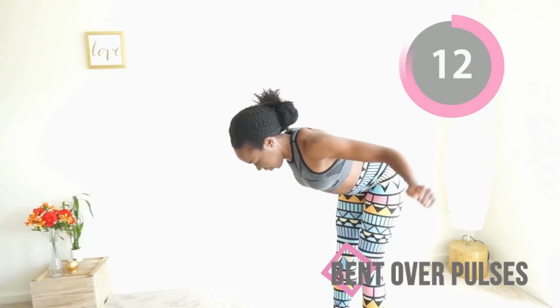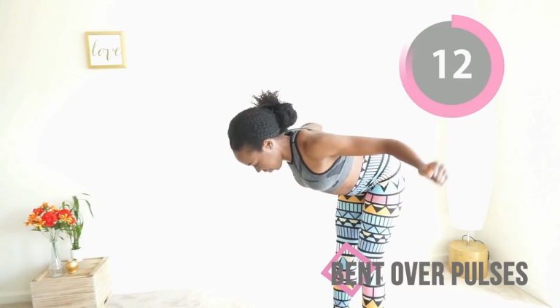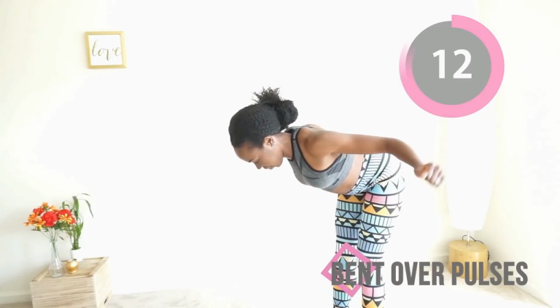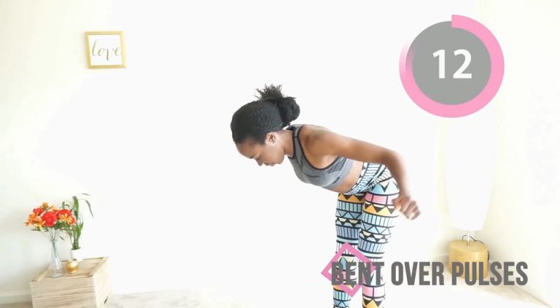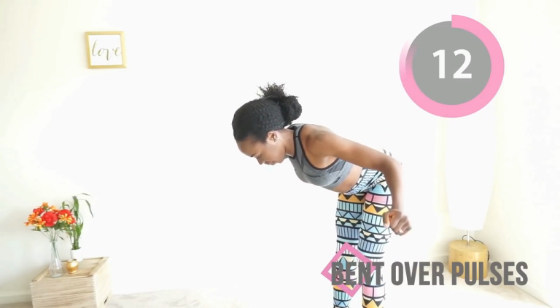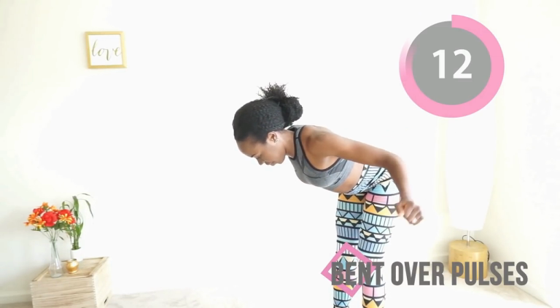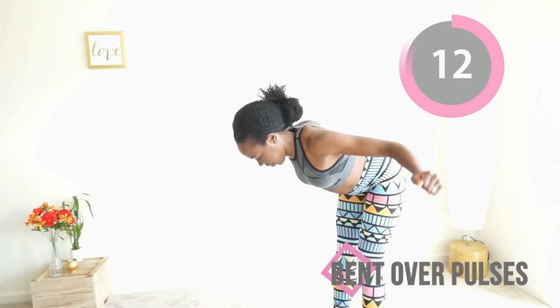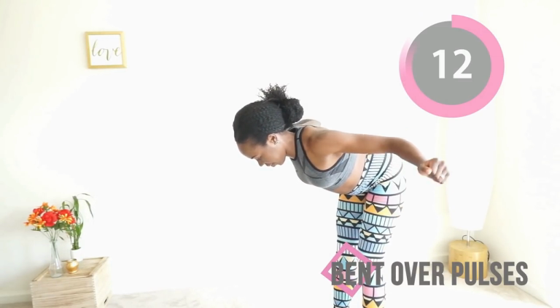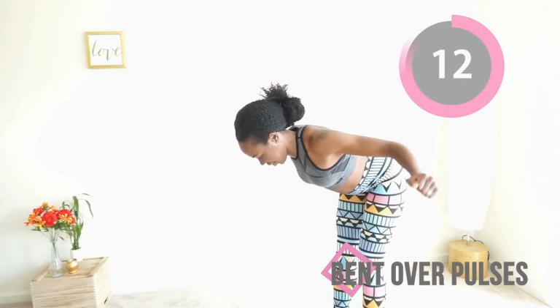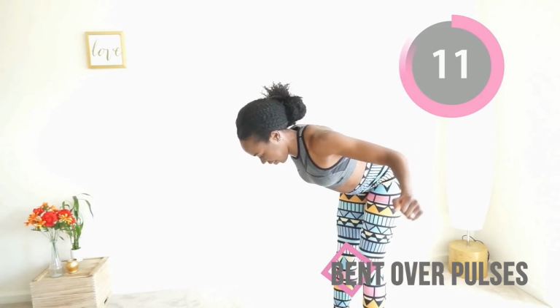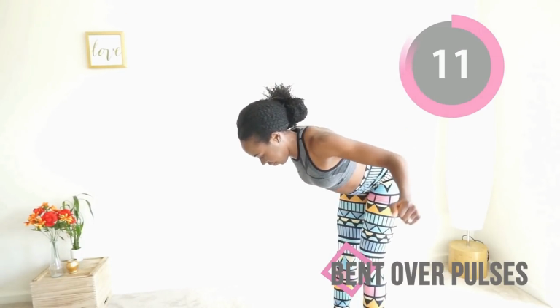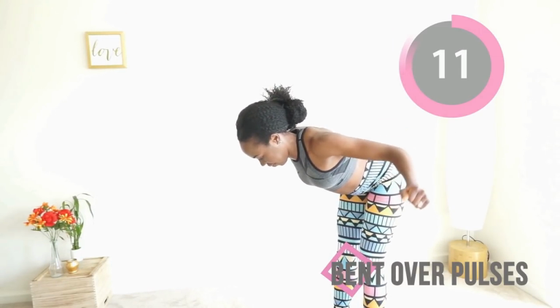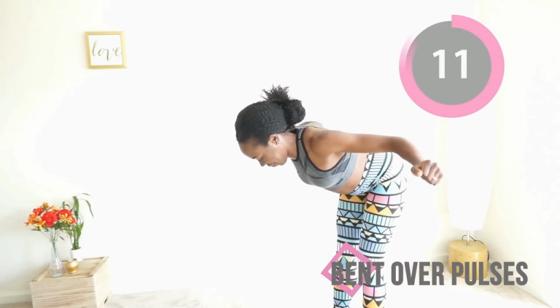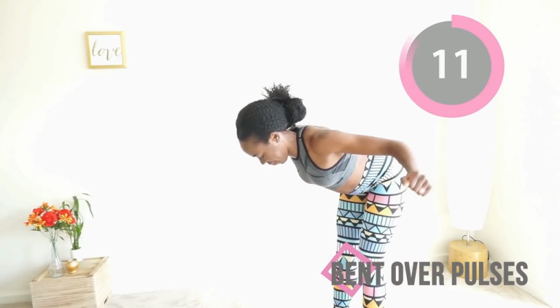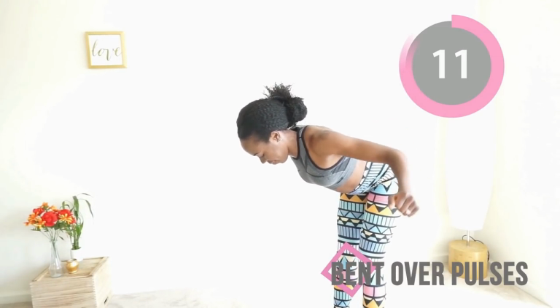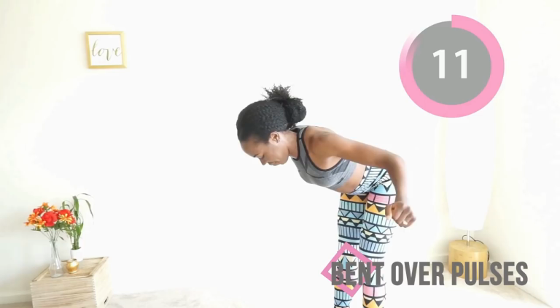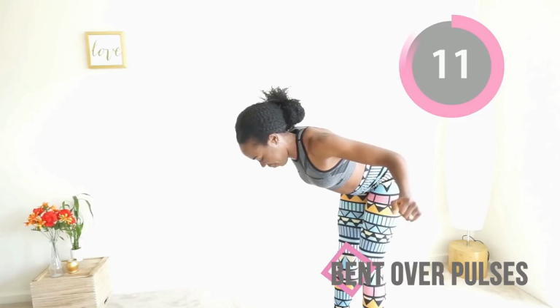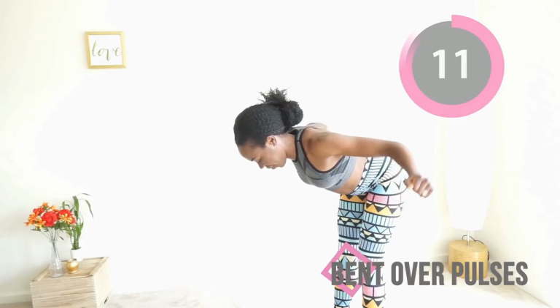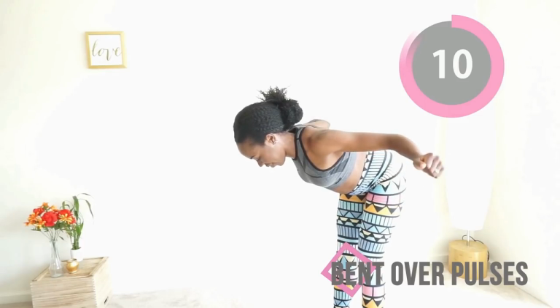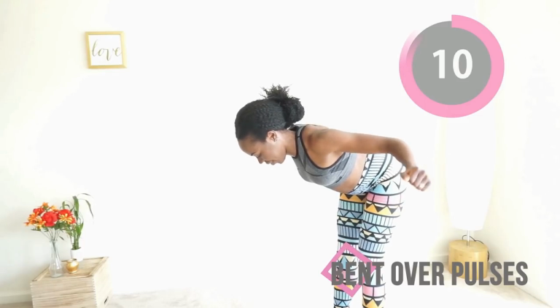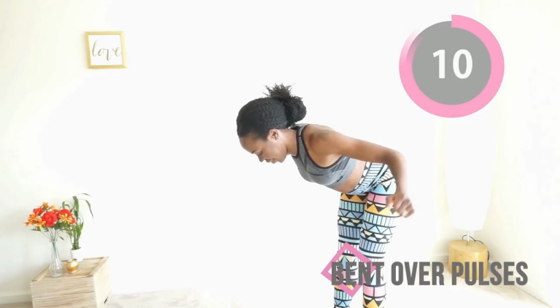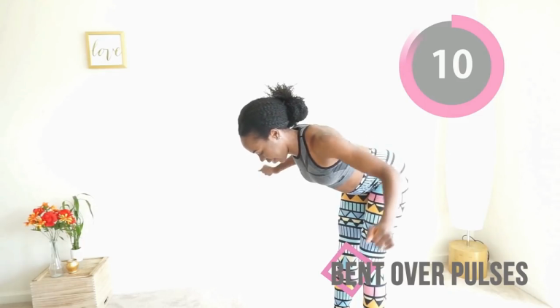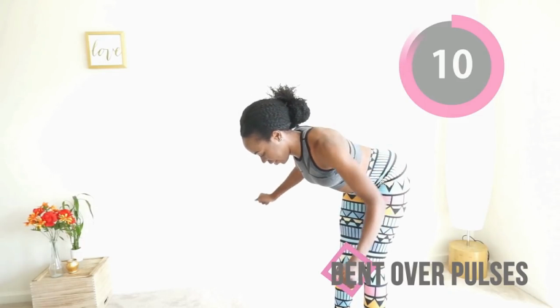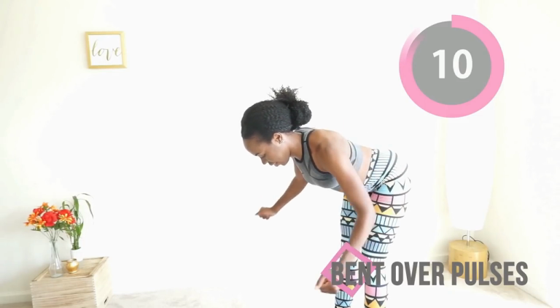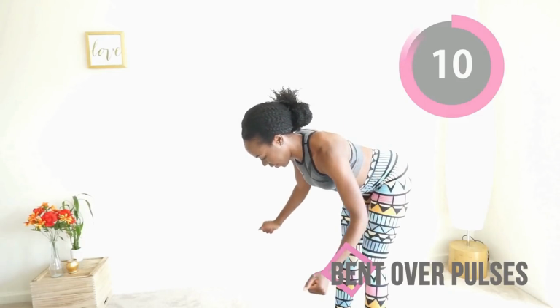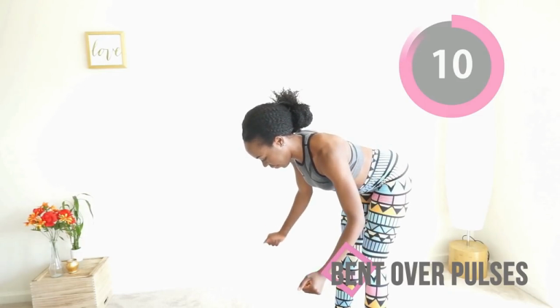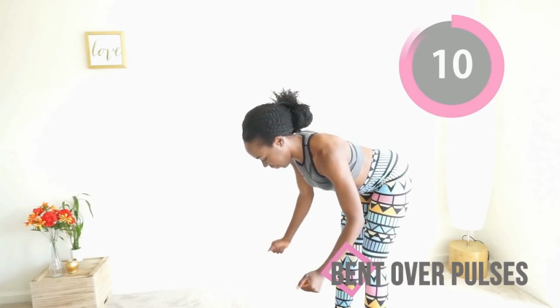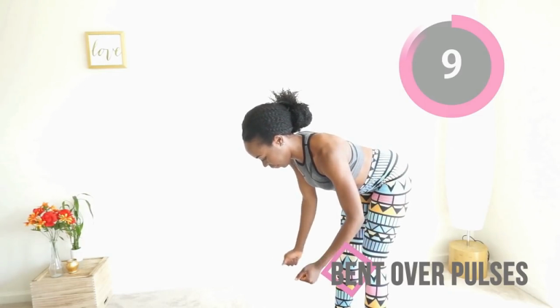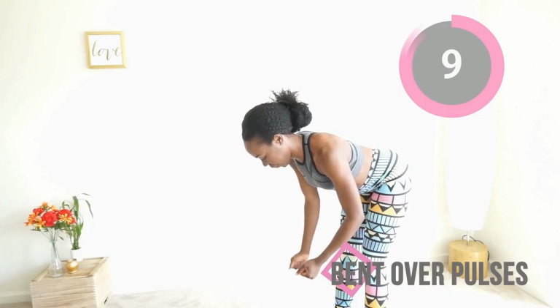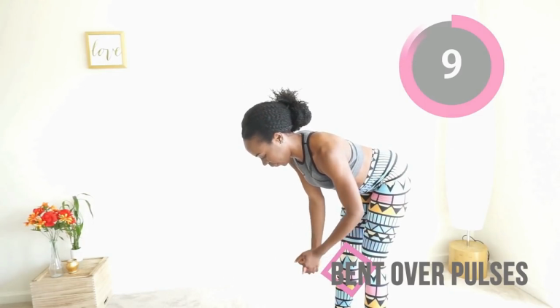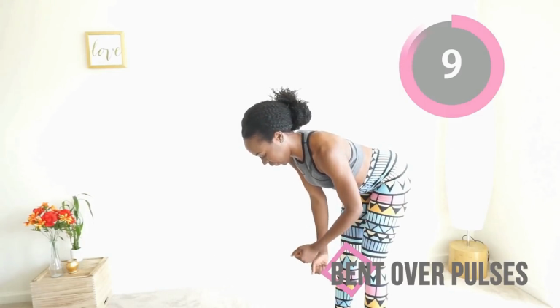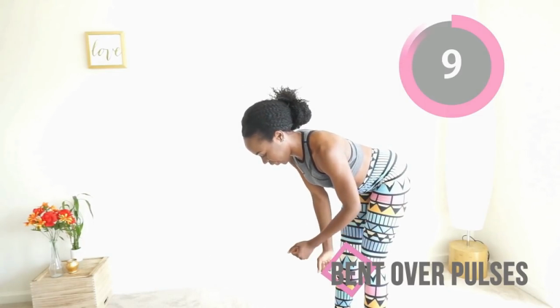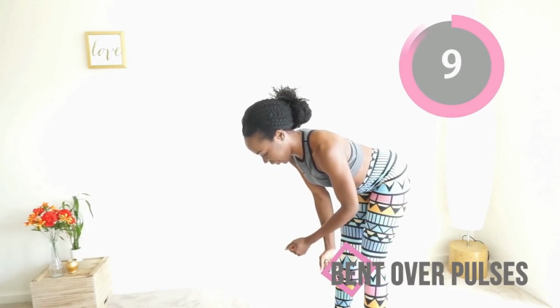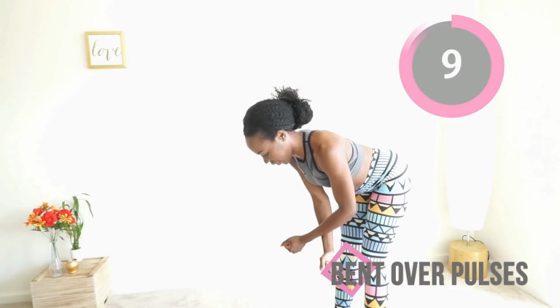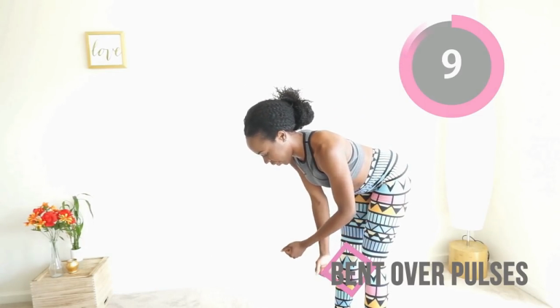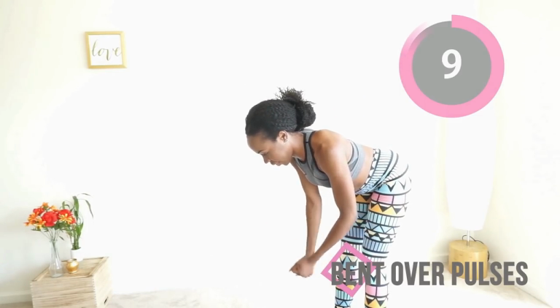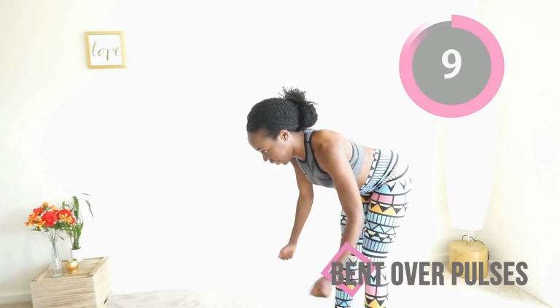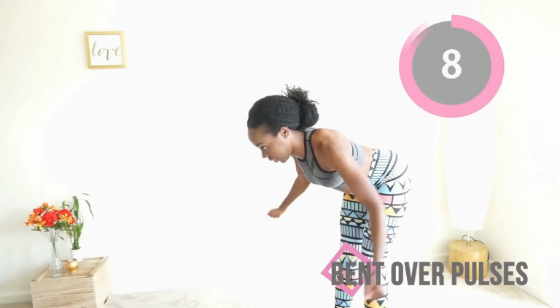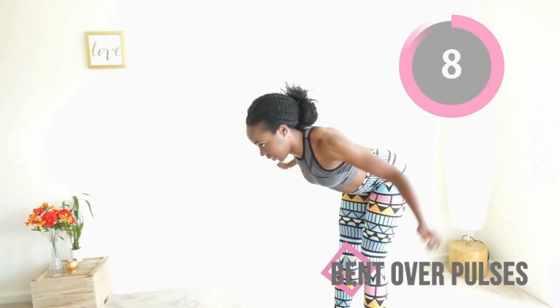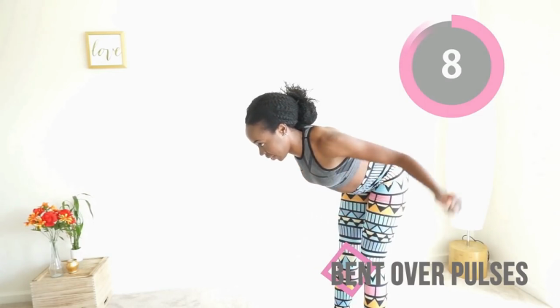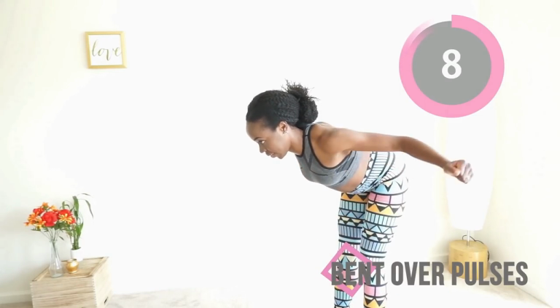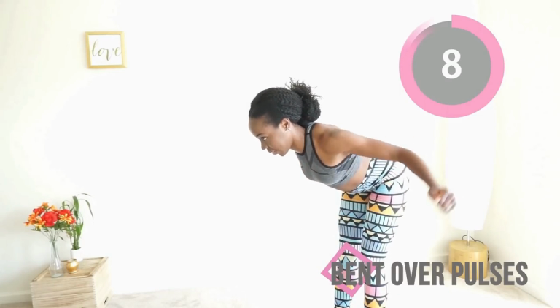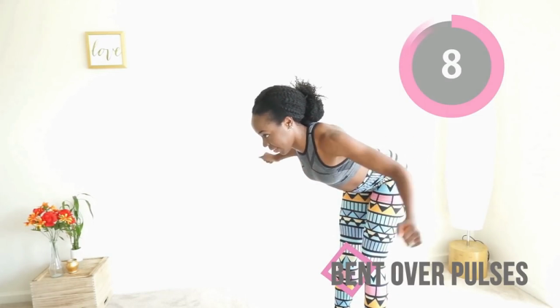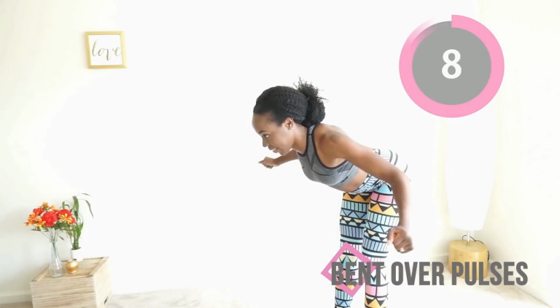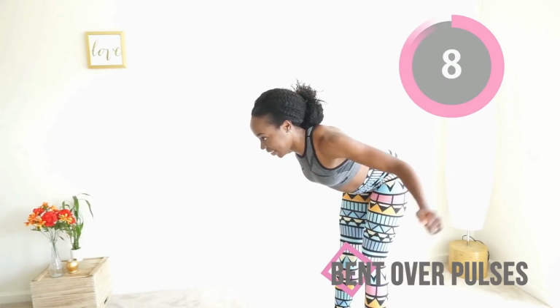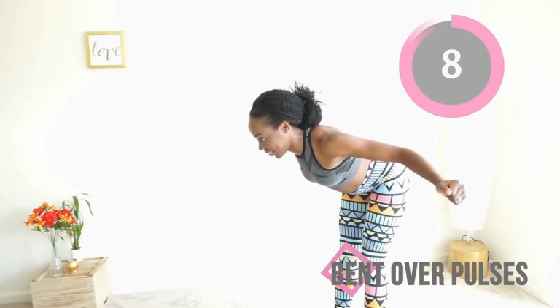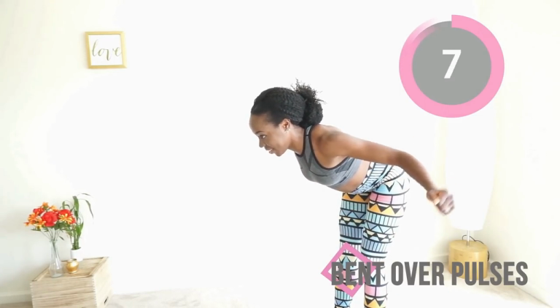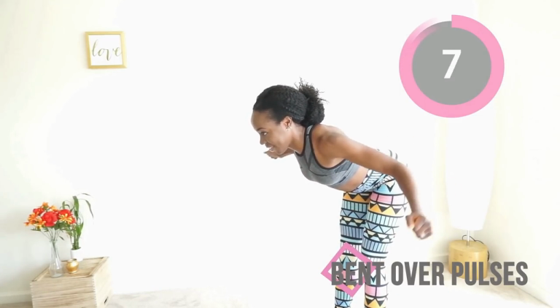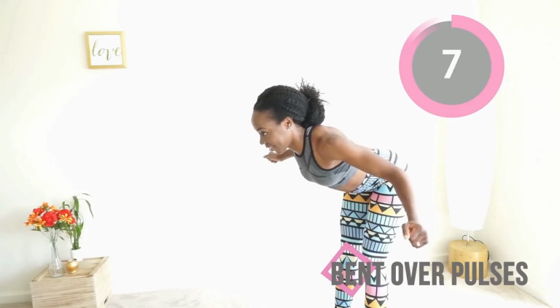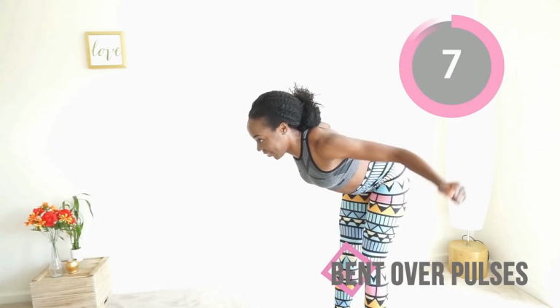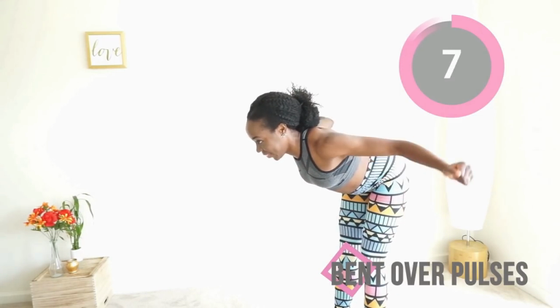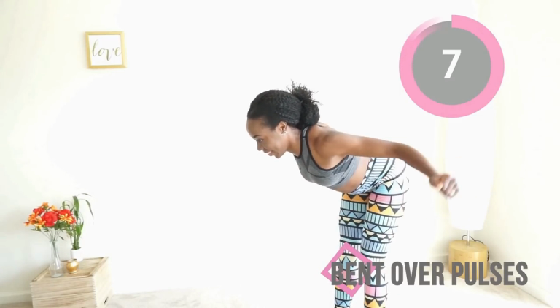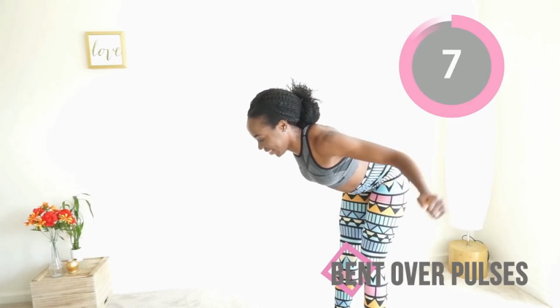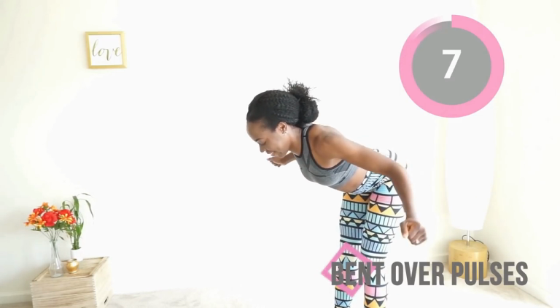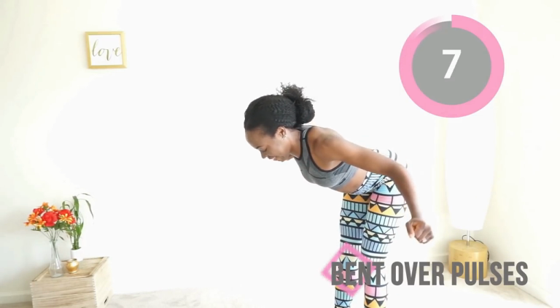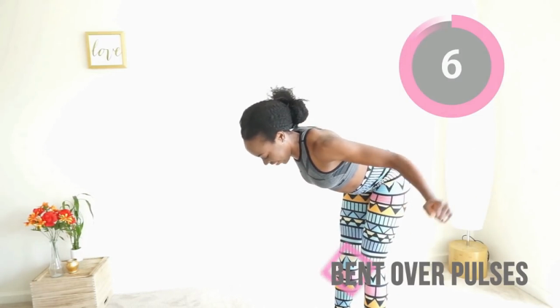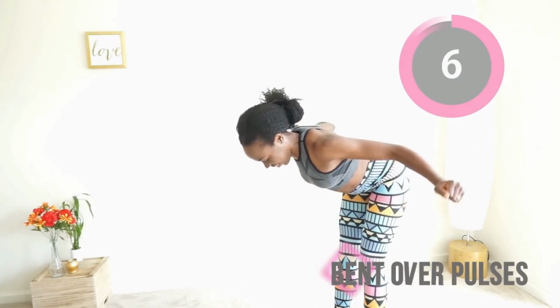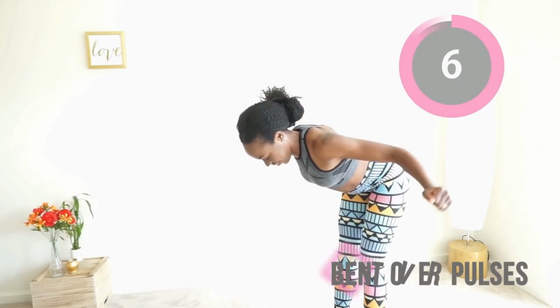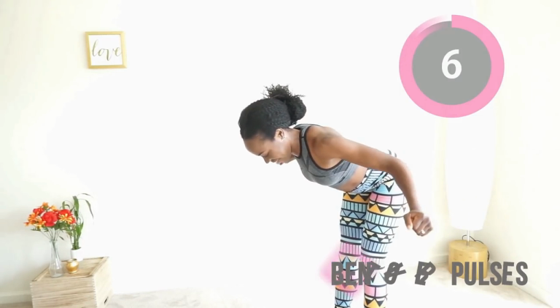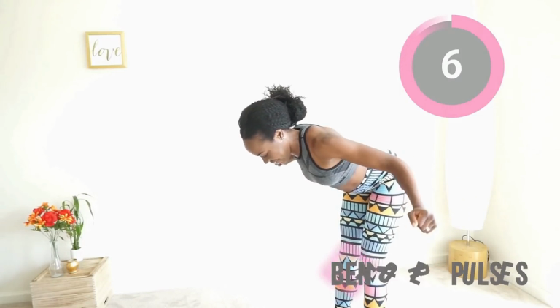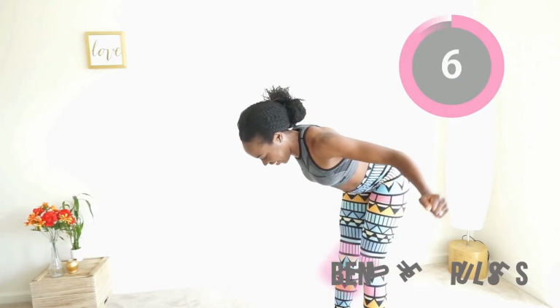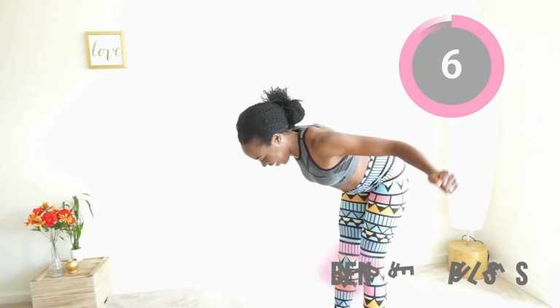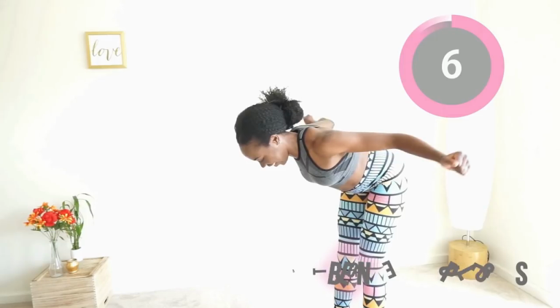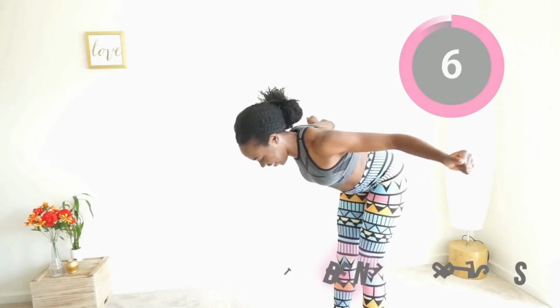If you want to make this more intense, you can hold some dumbbells in your arms. It will not make you bulky — it will just make you stronger.